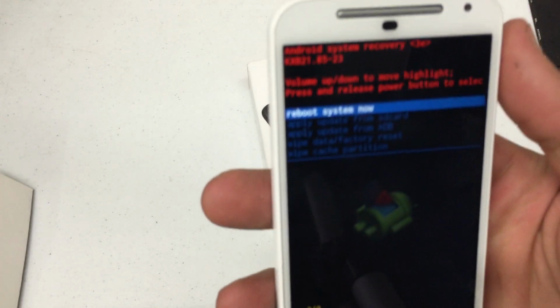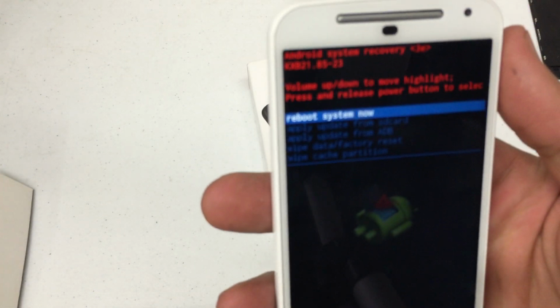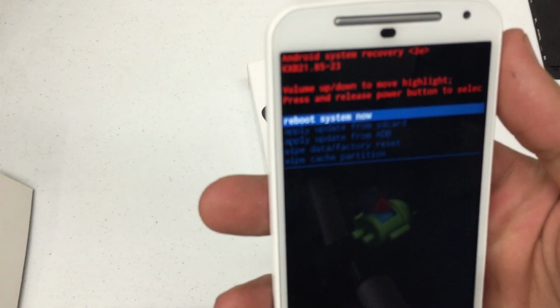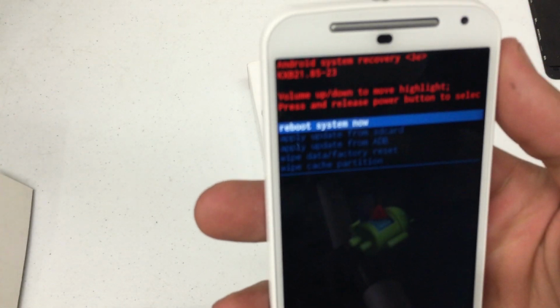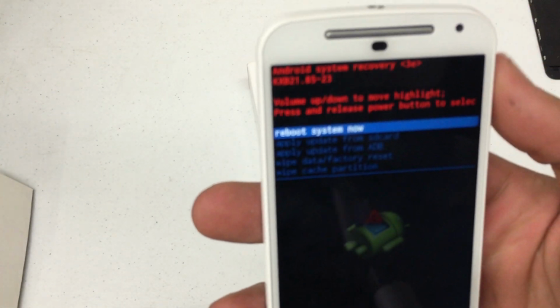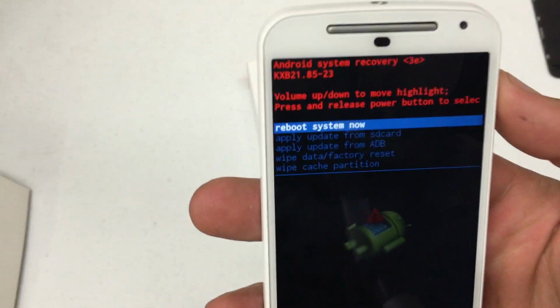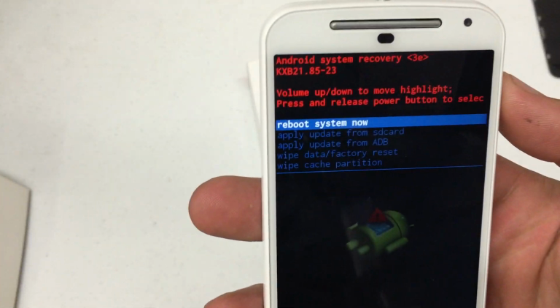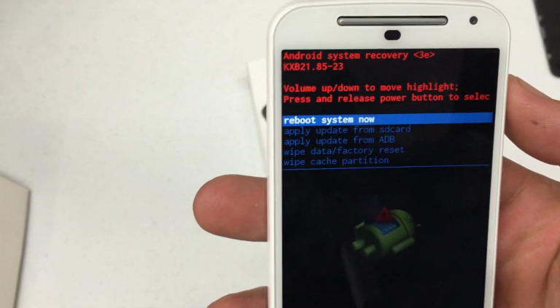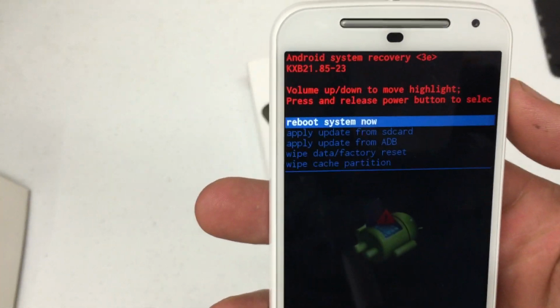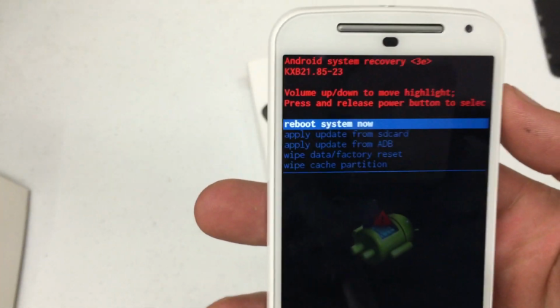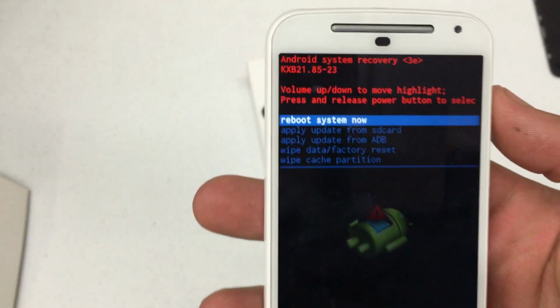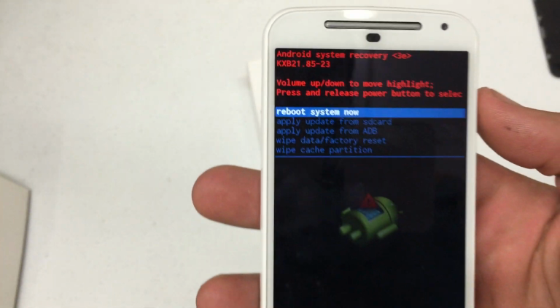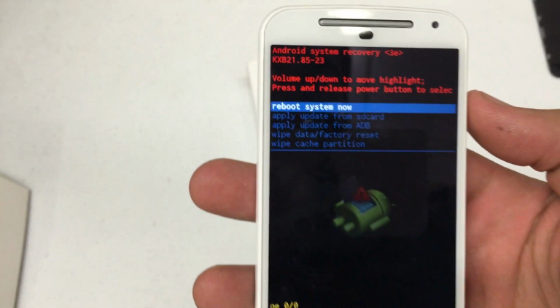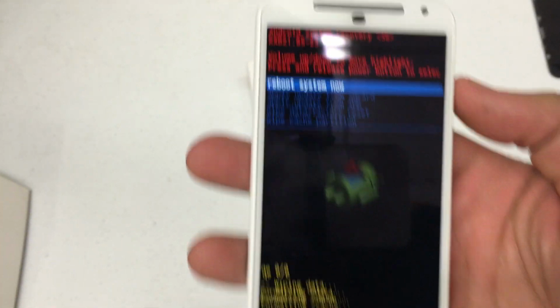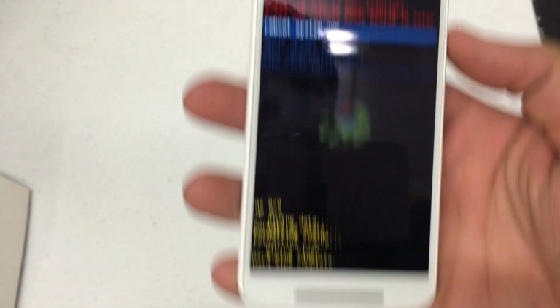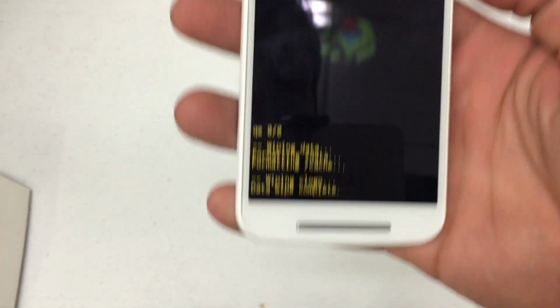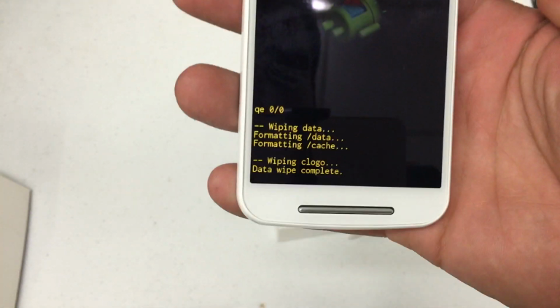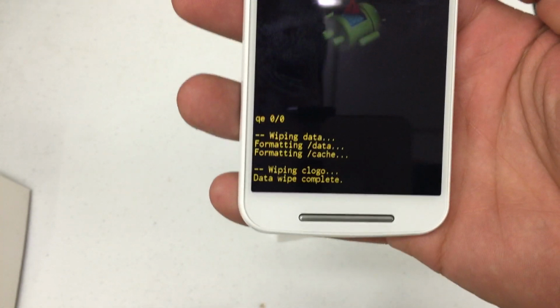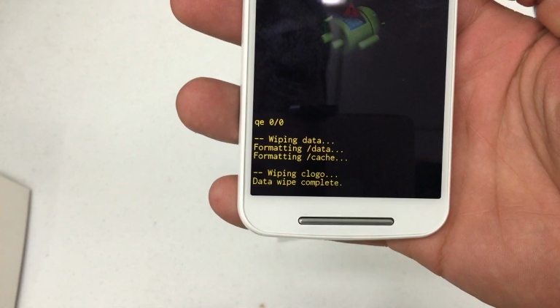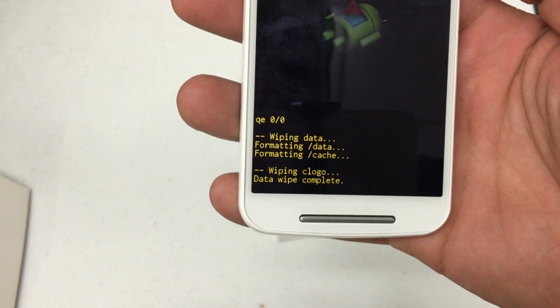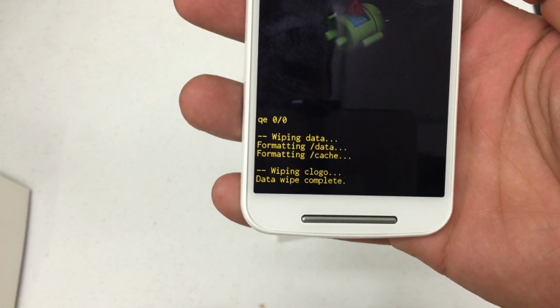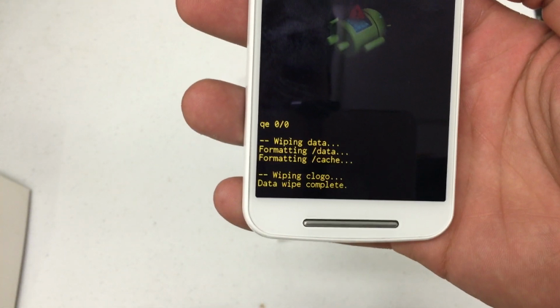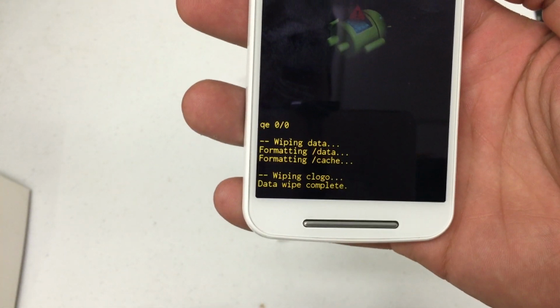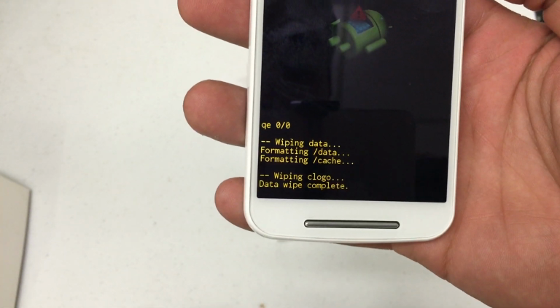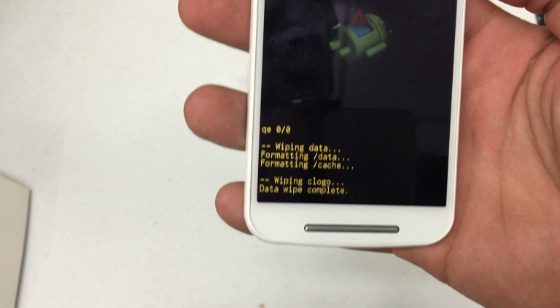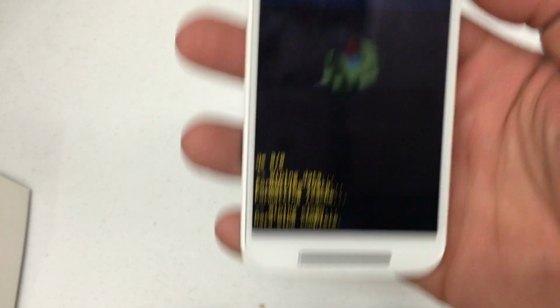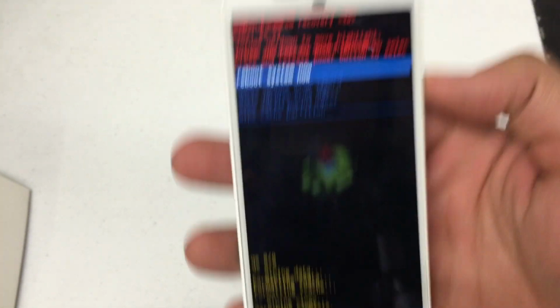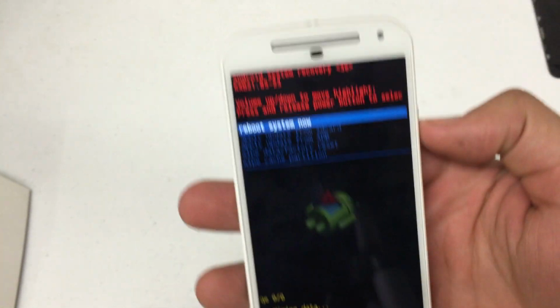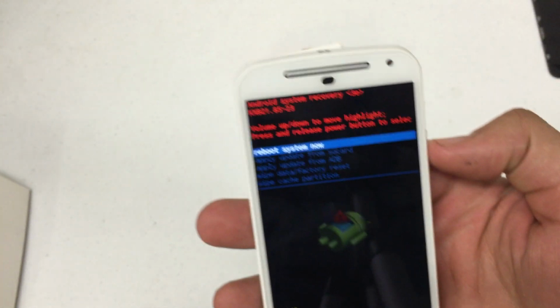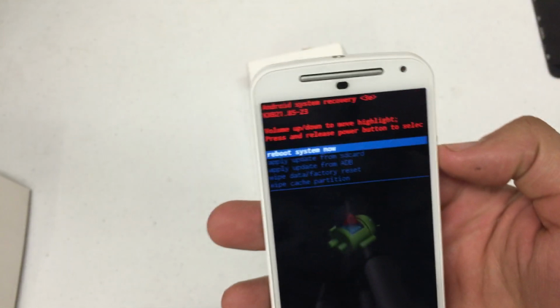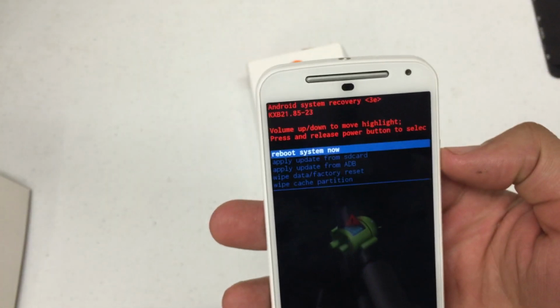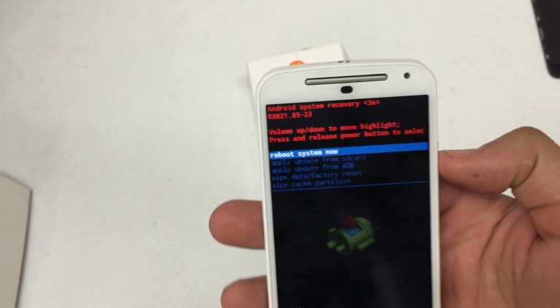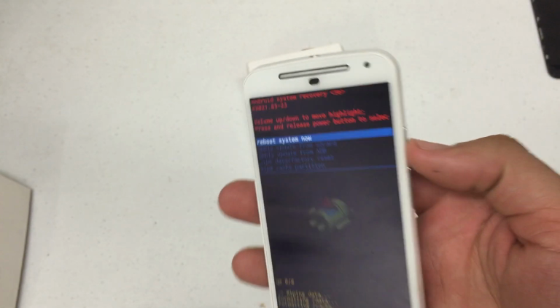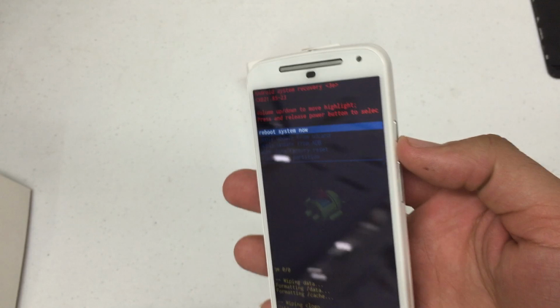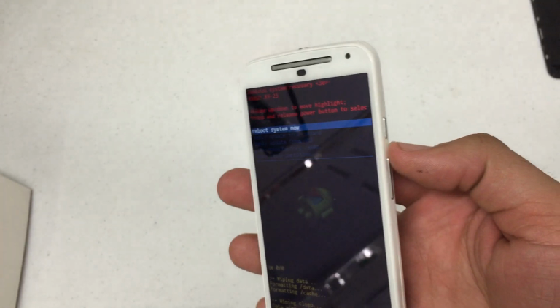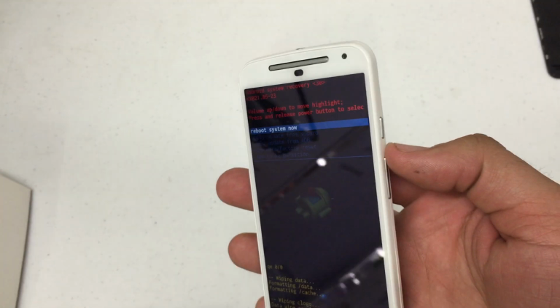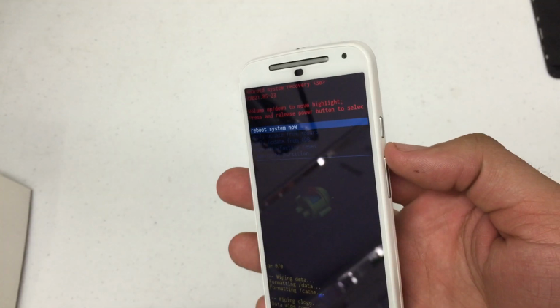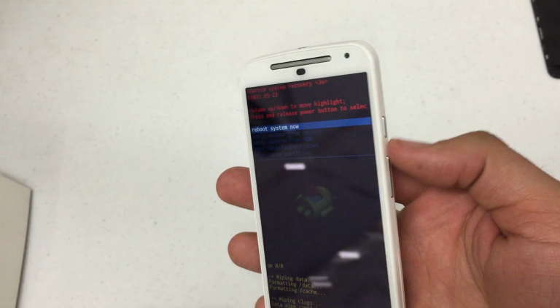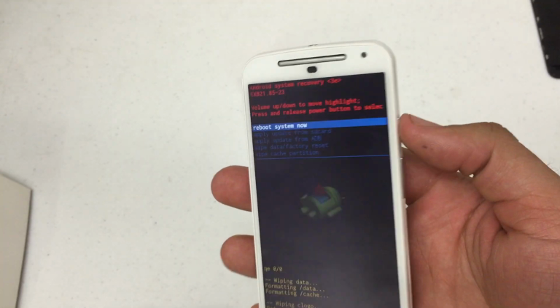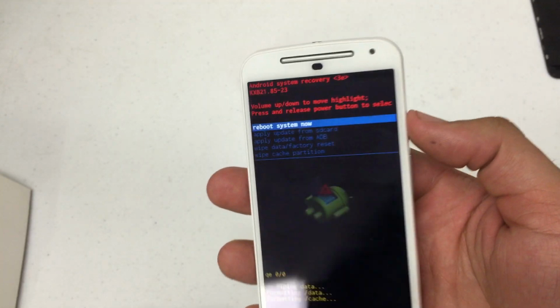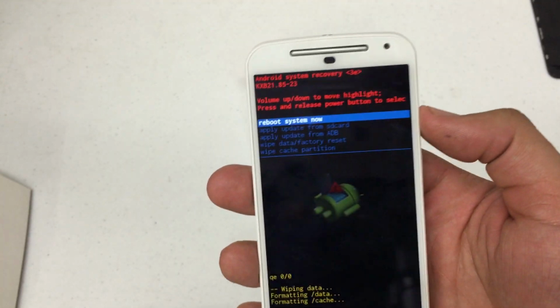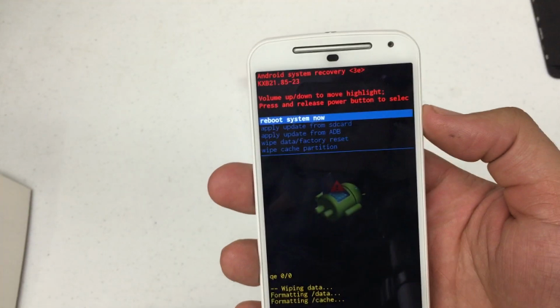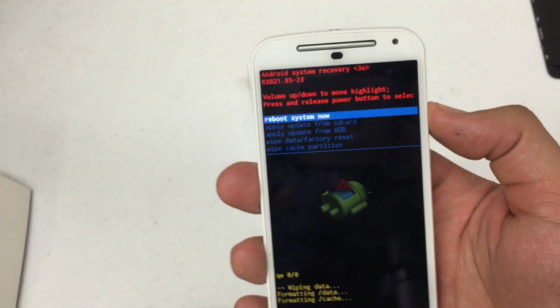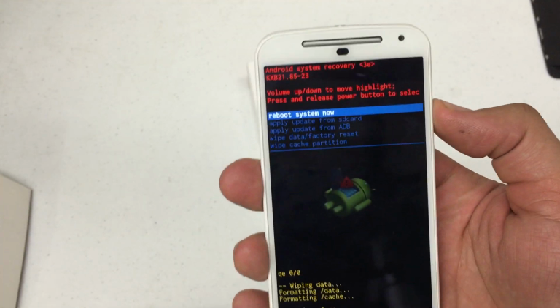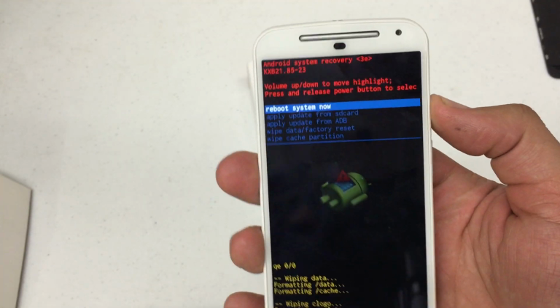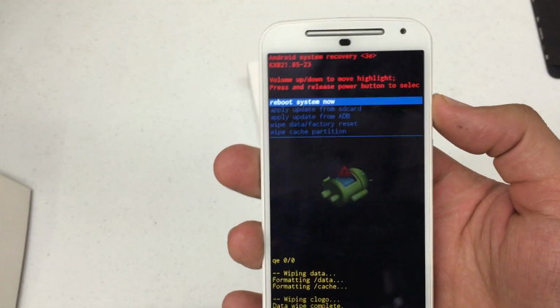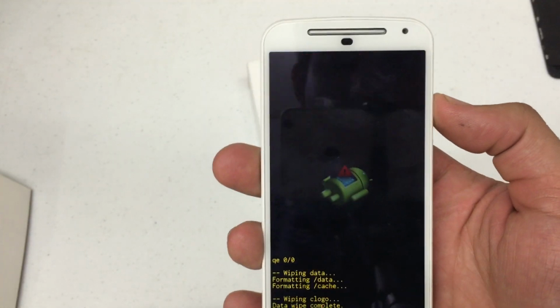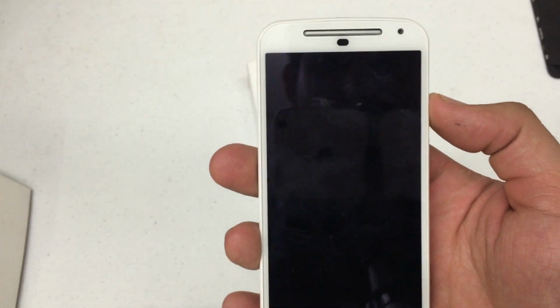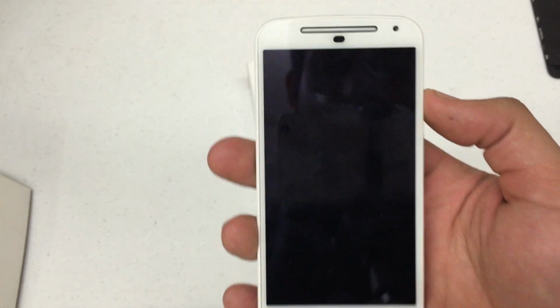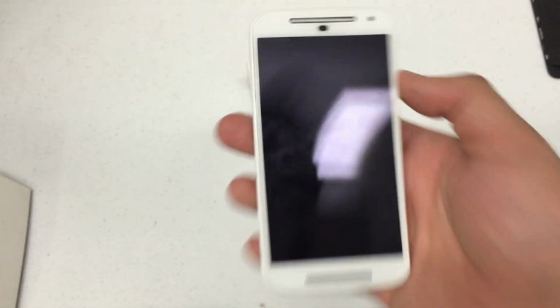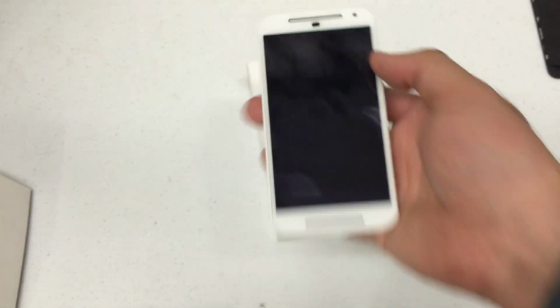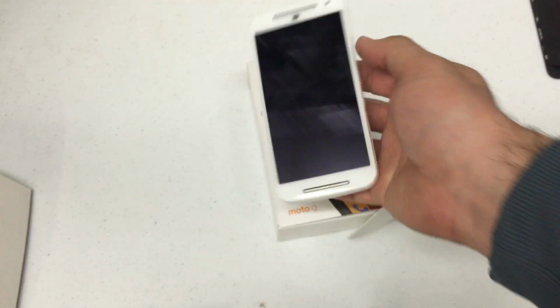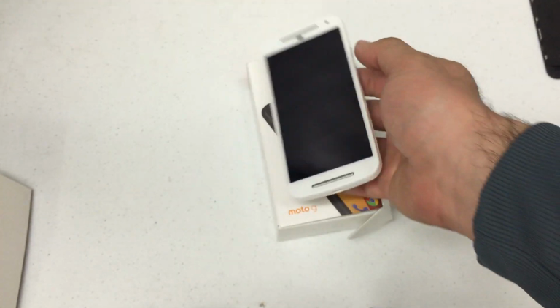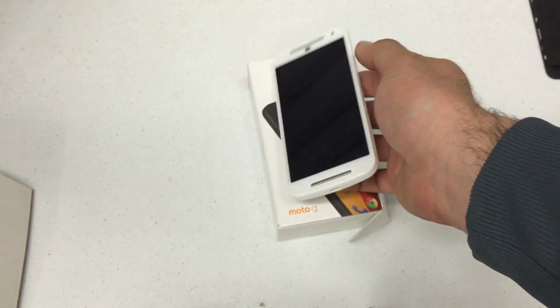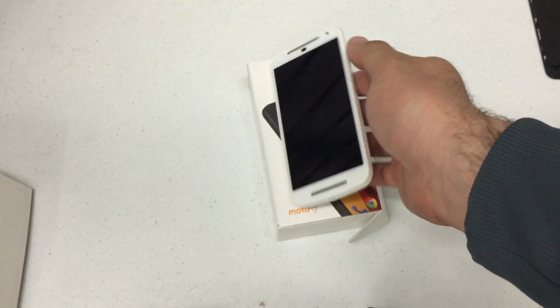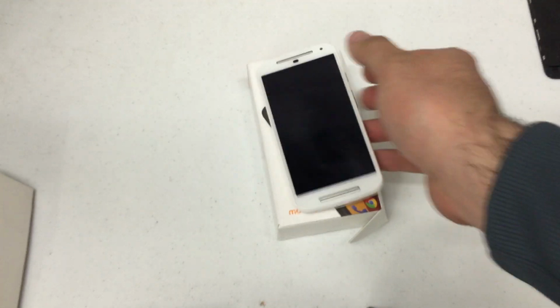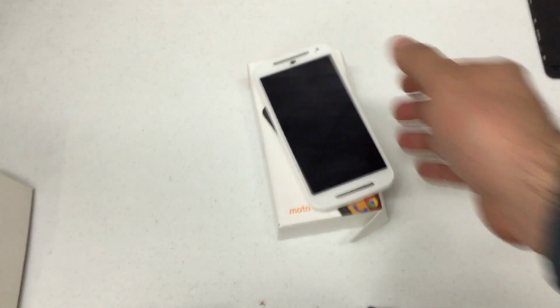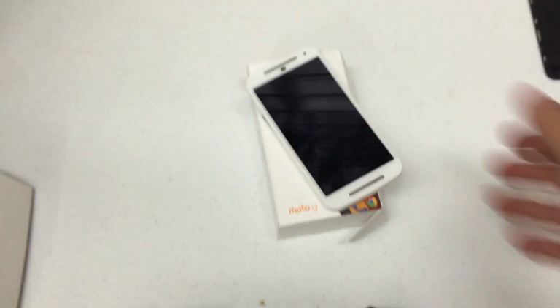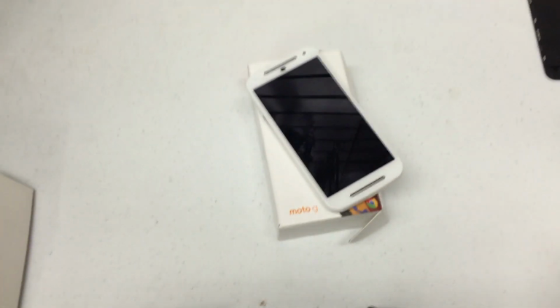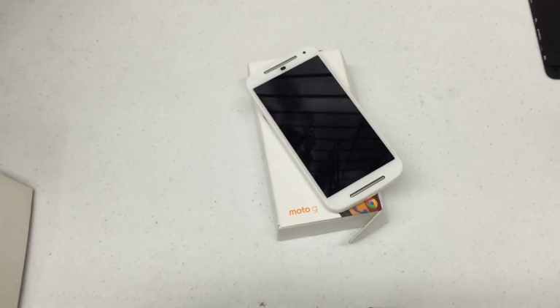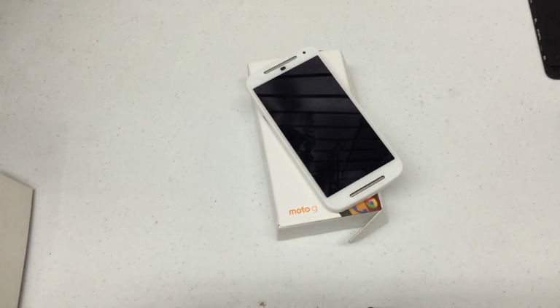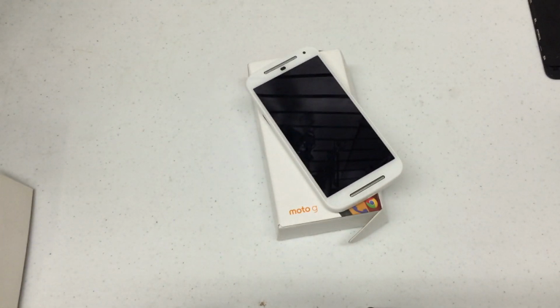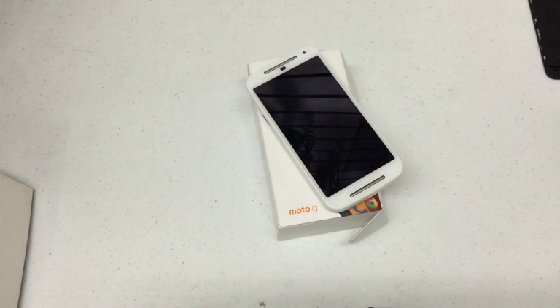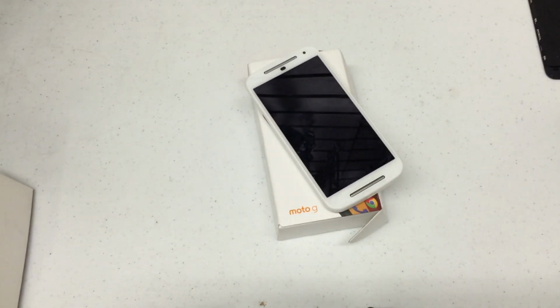Back to the recovery menu after that's finished. Data wipe is completed. Press the power button to select it and your phone will reboot back to factory settings.